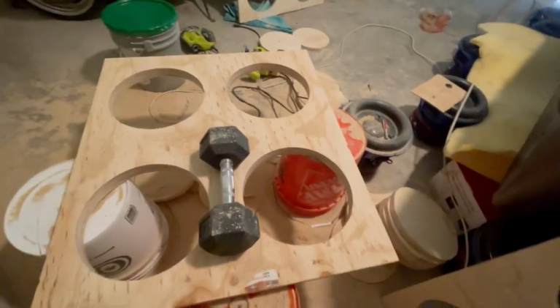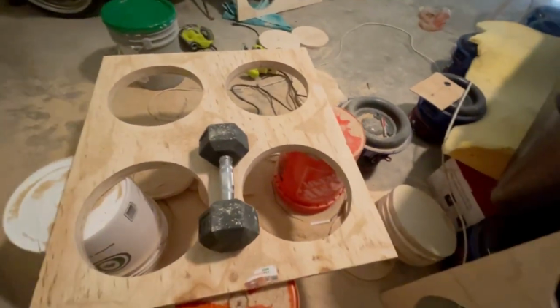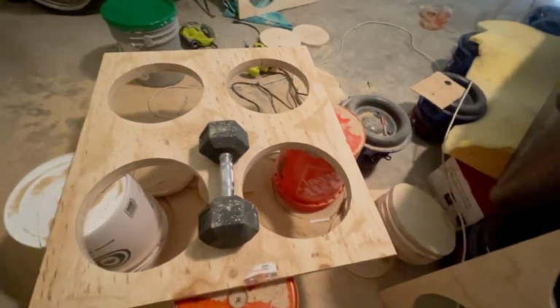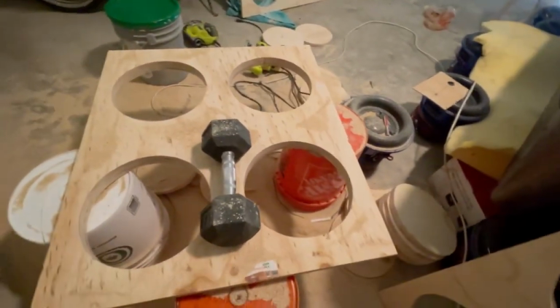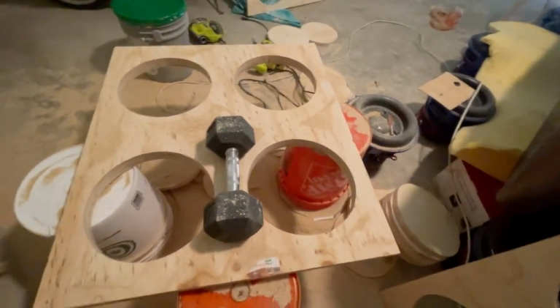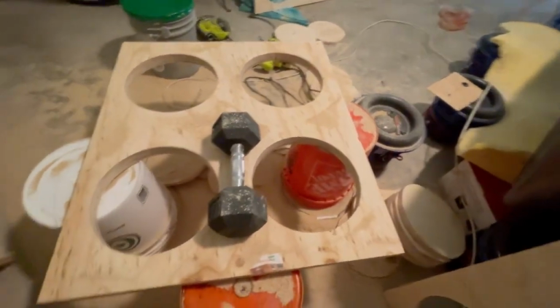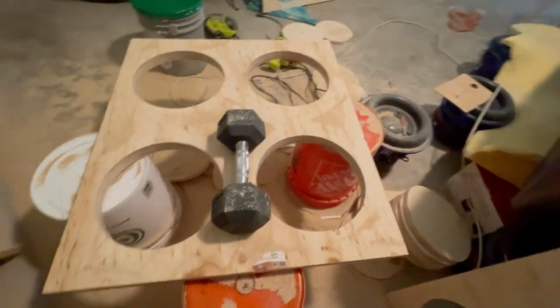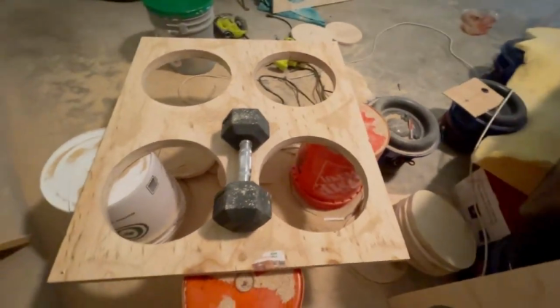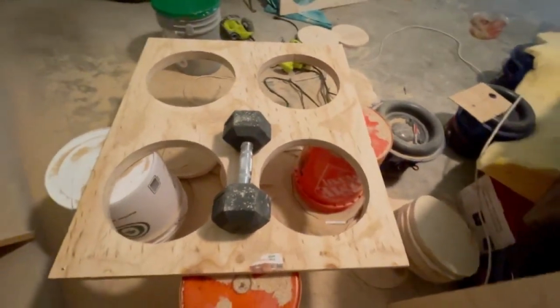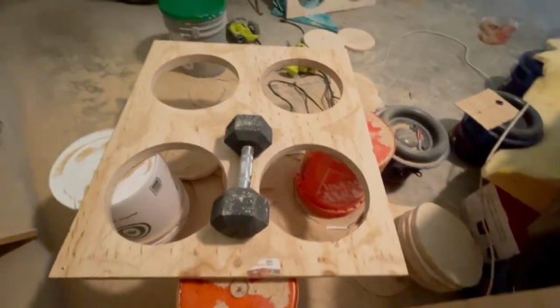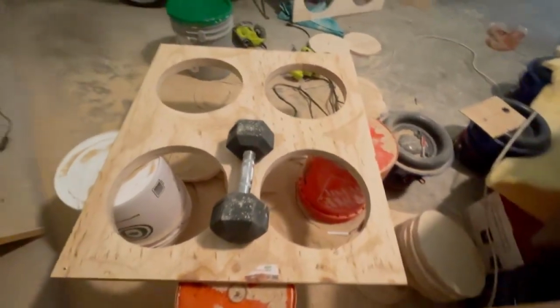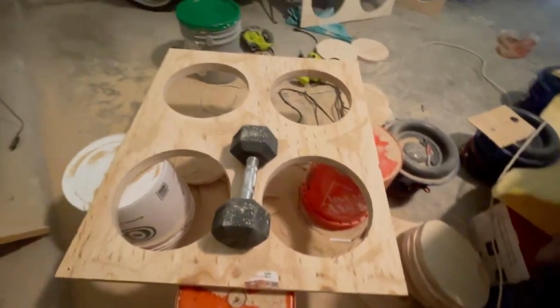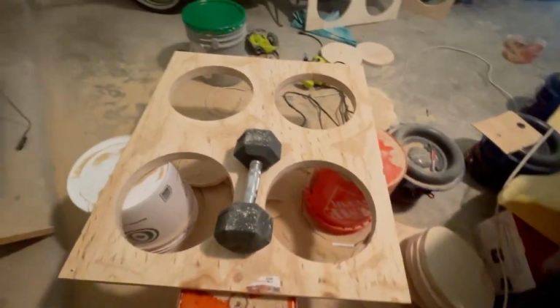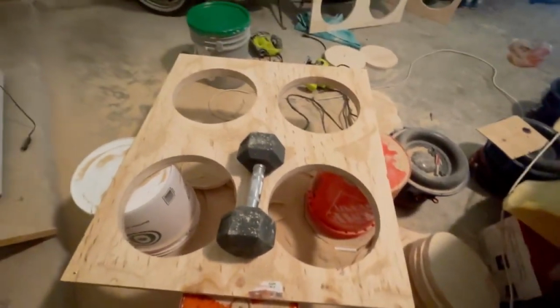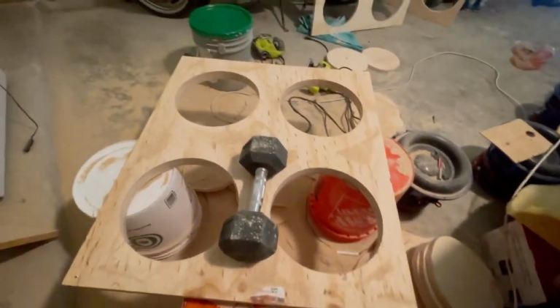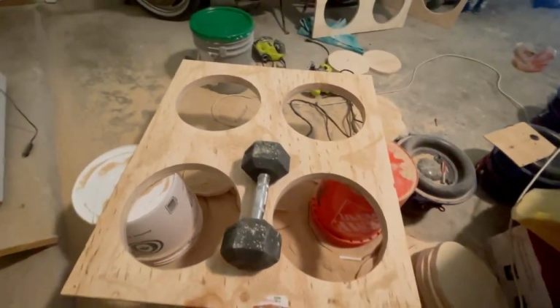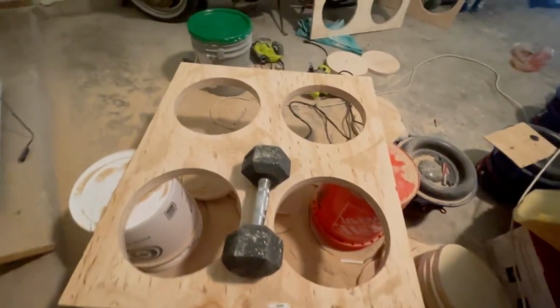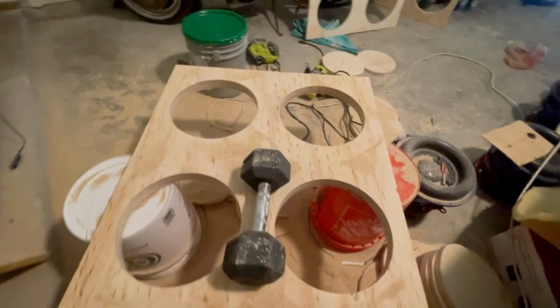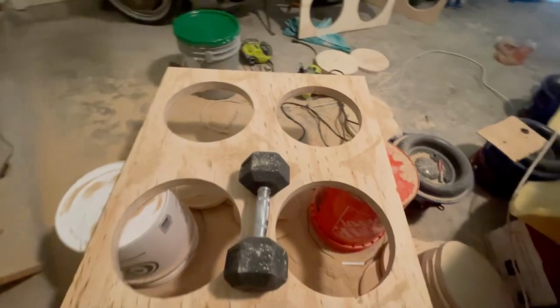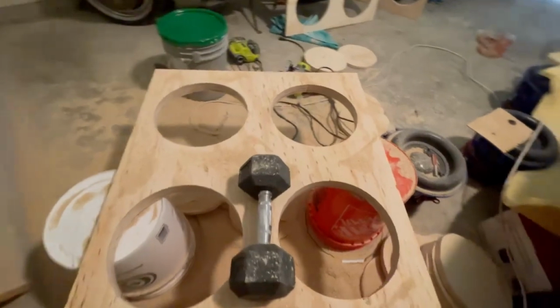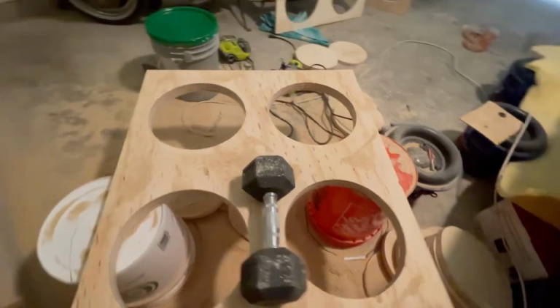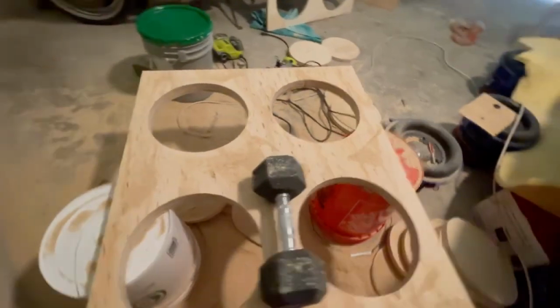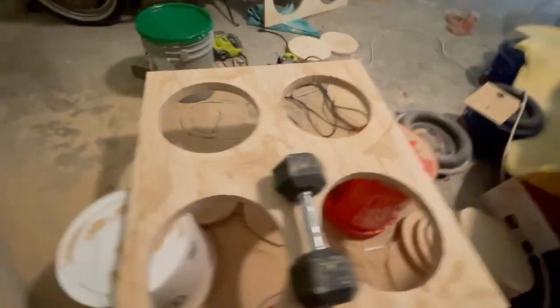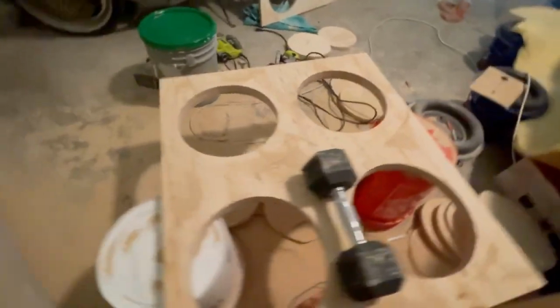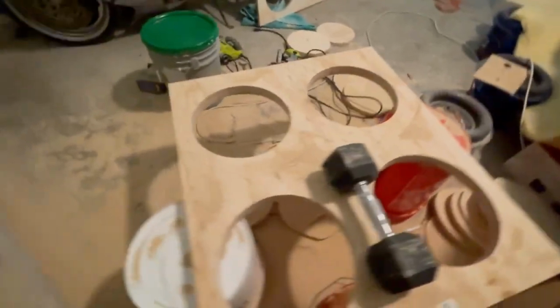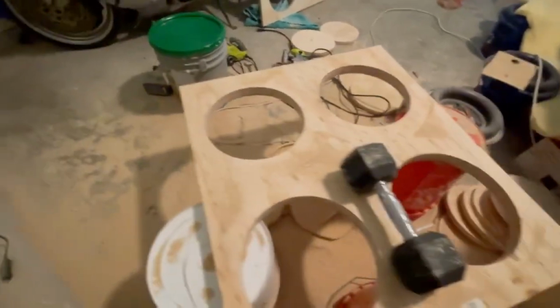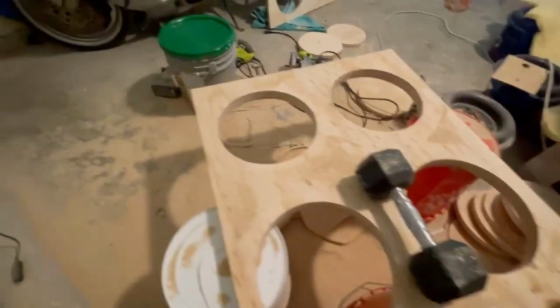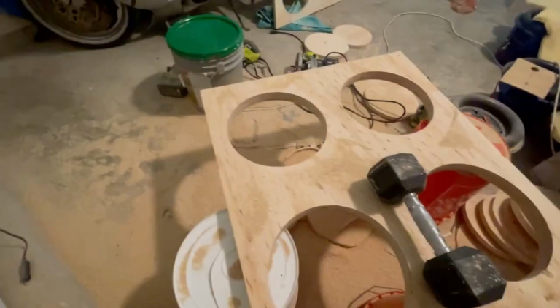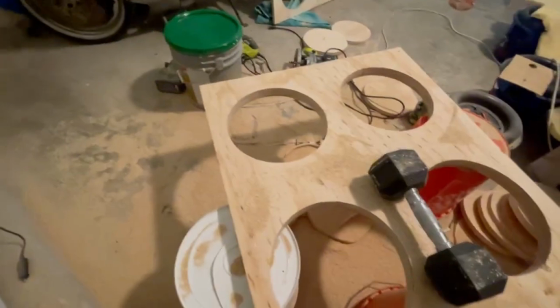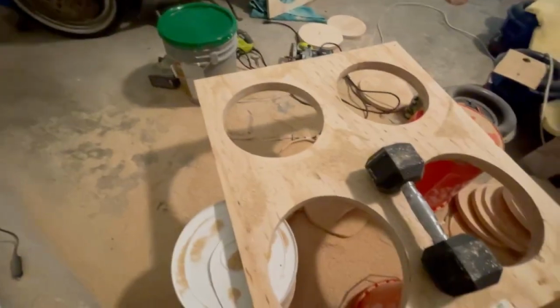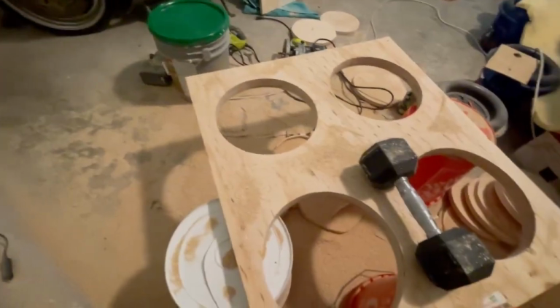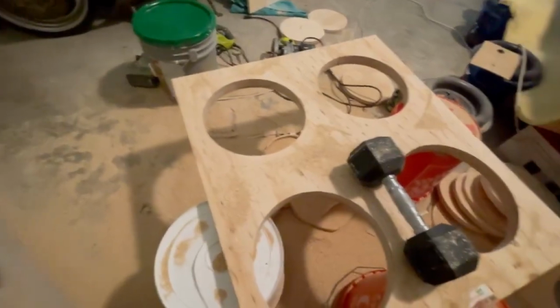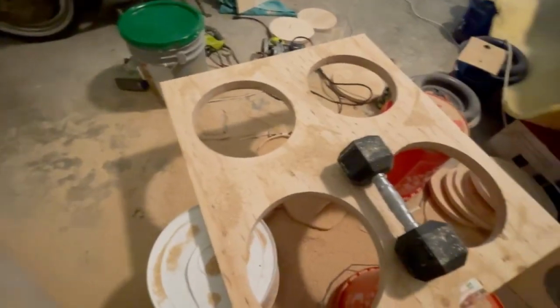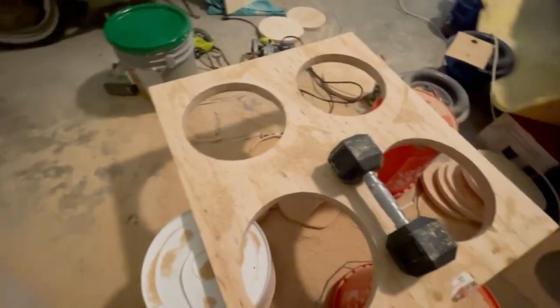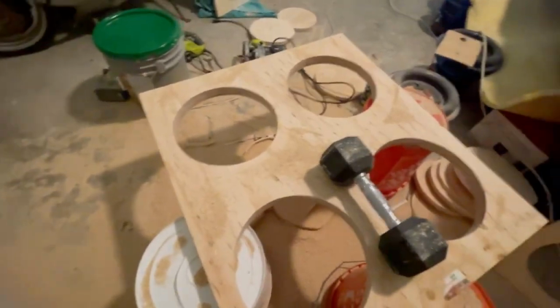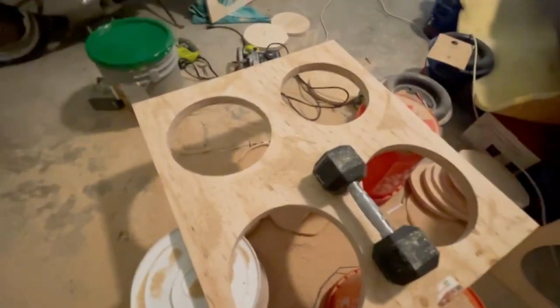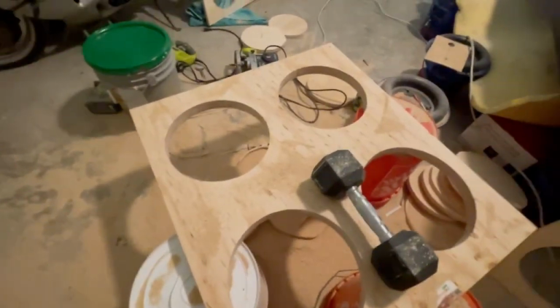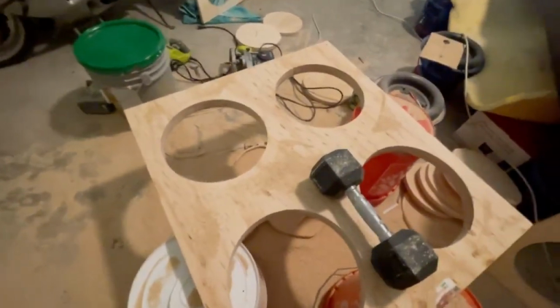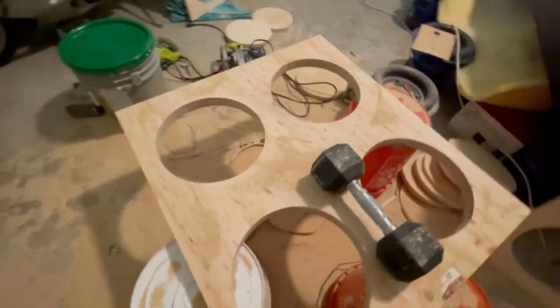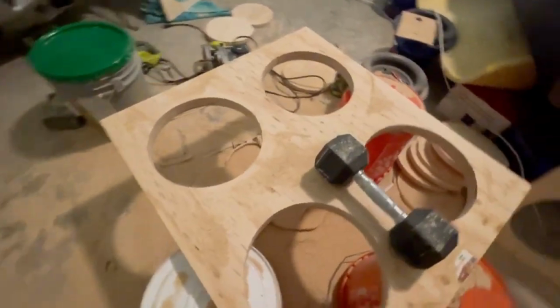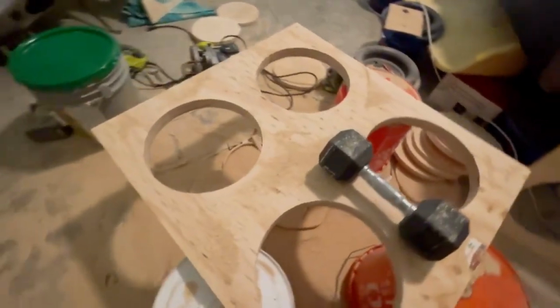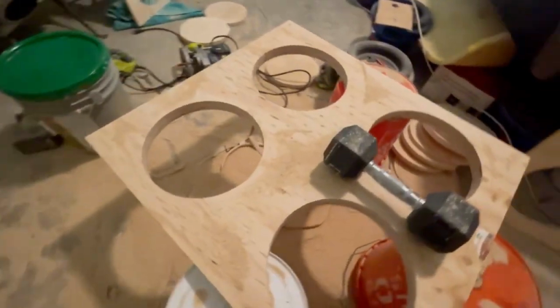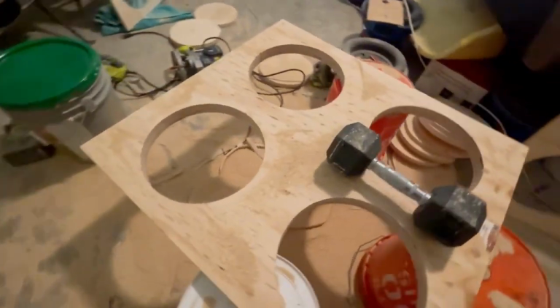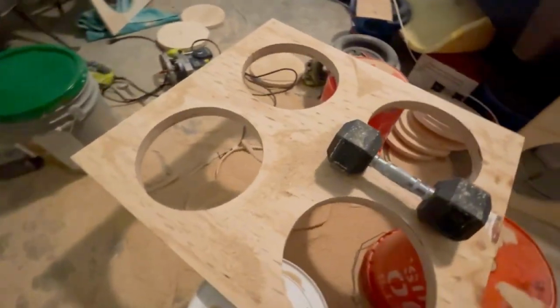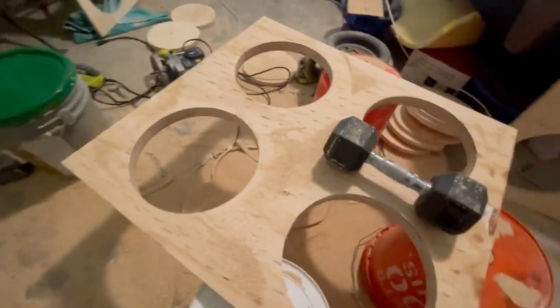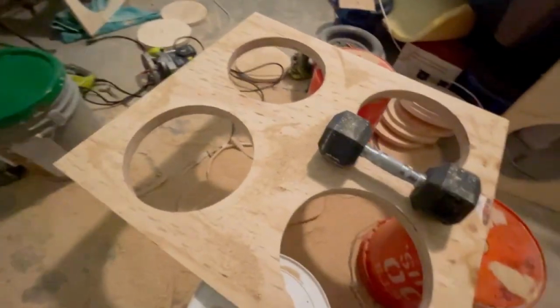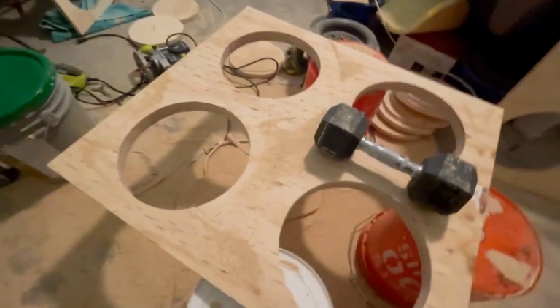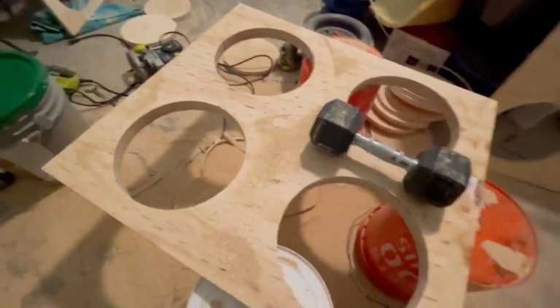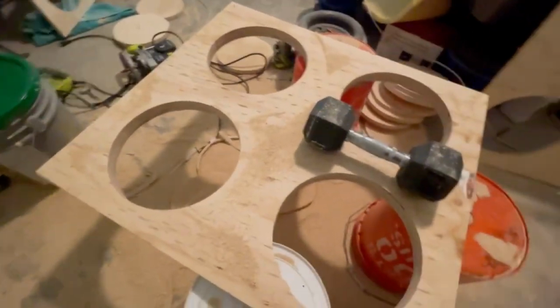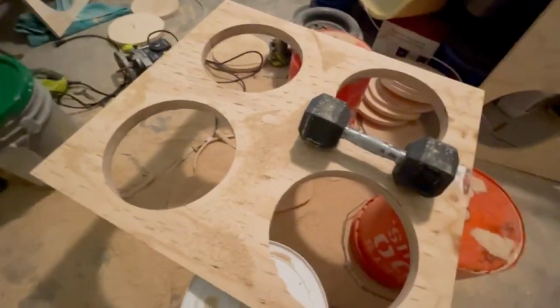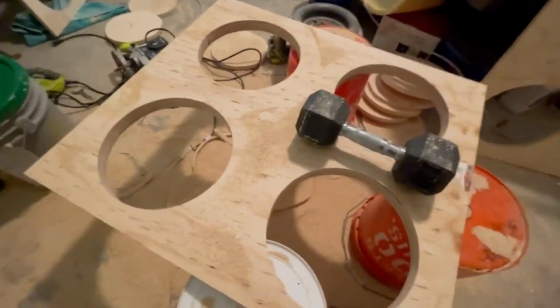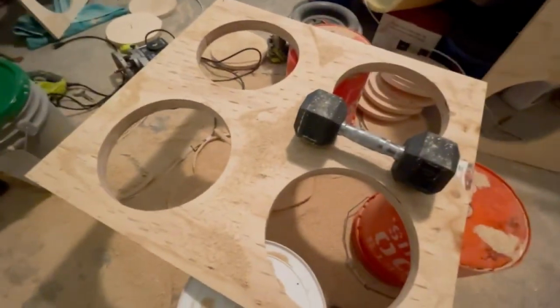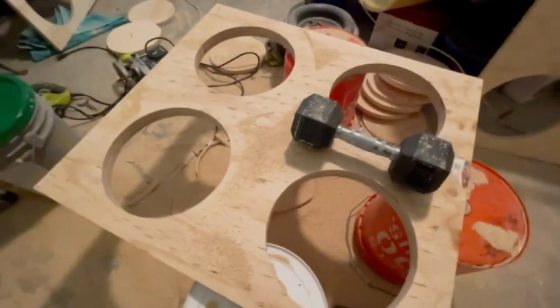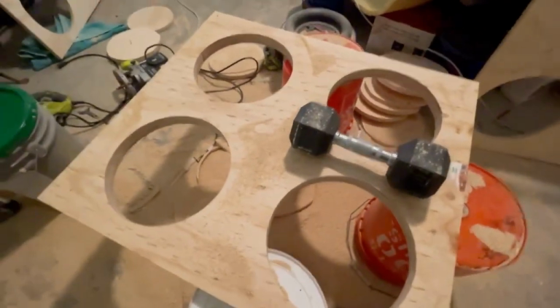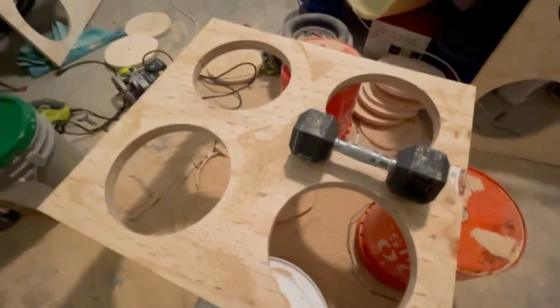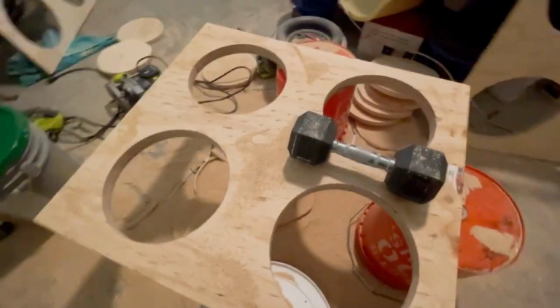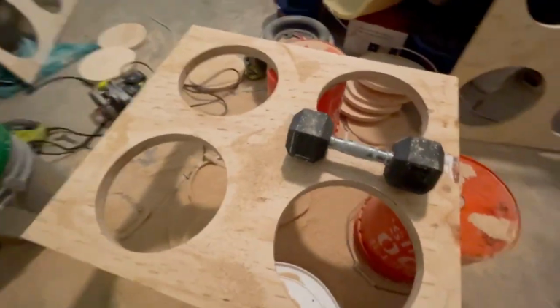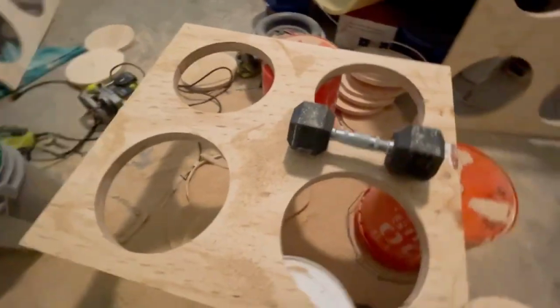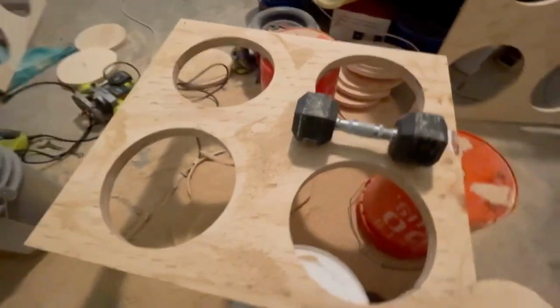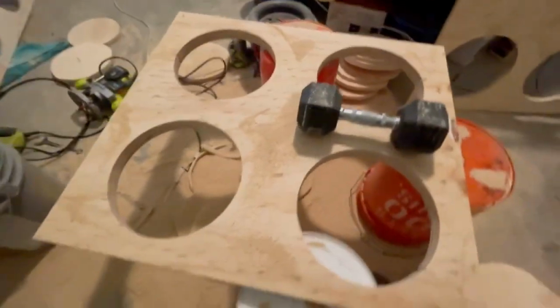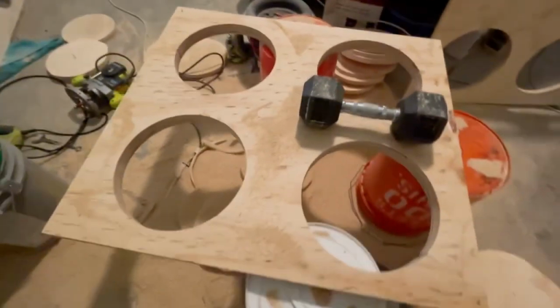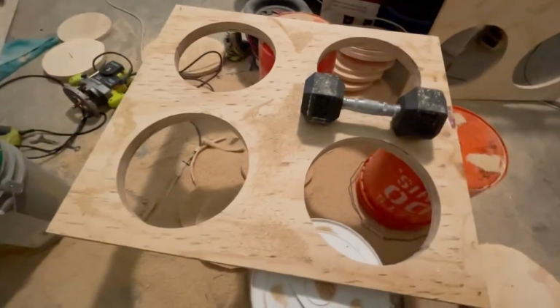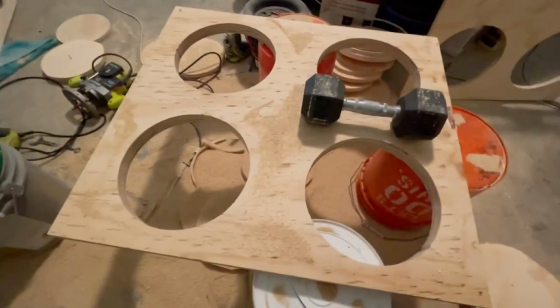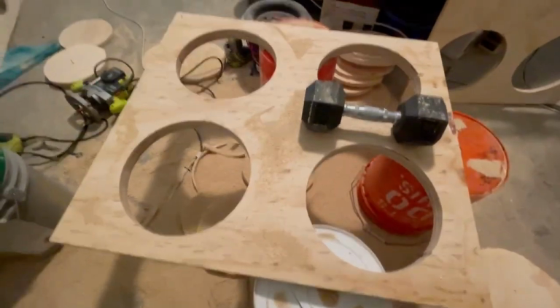Putting the box back together, putting the subs in there, wiring them up. Hopefully it'll be done this evening.